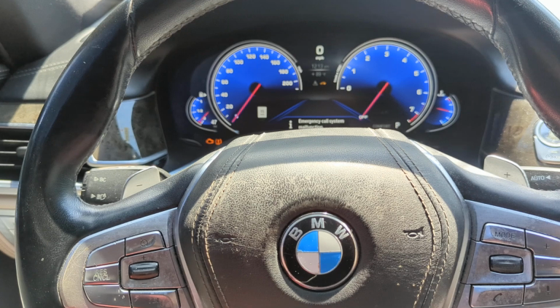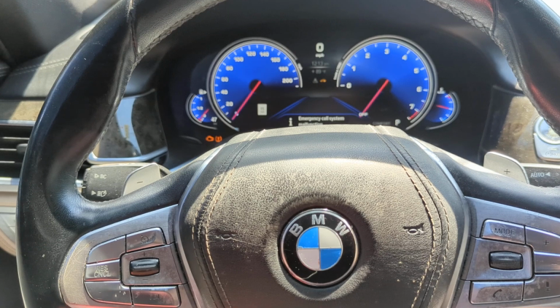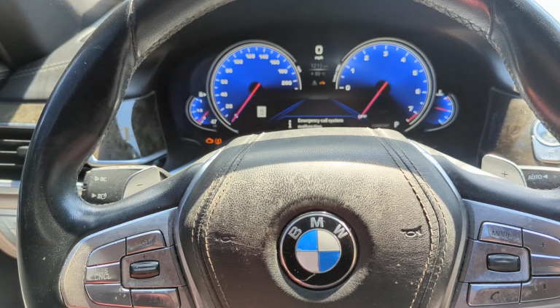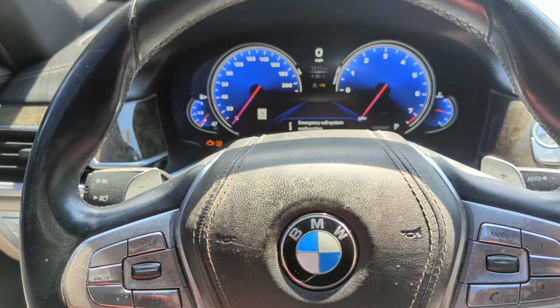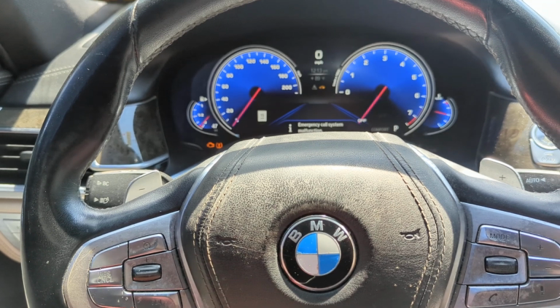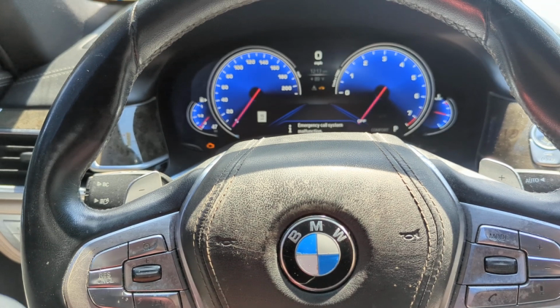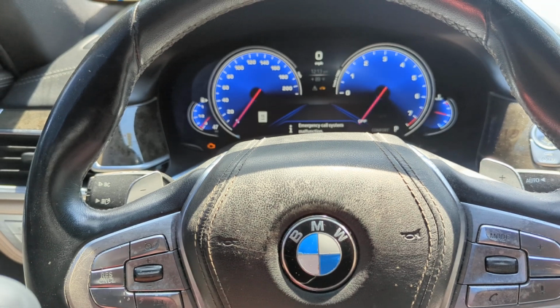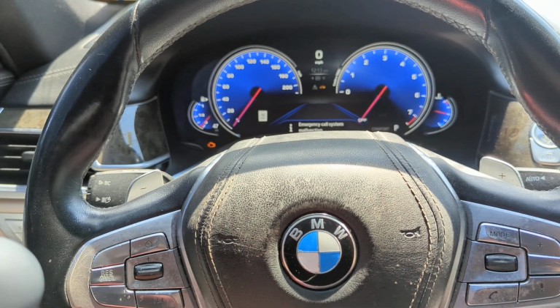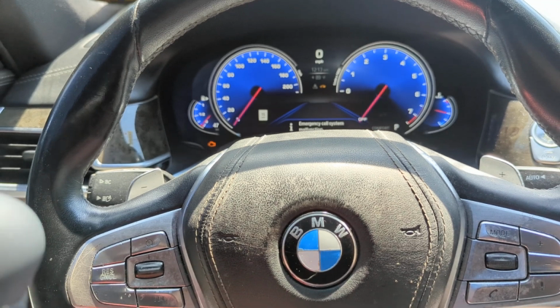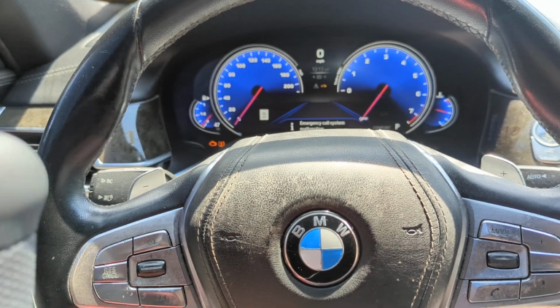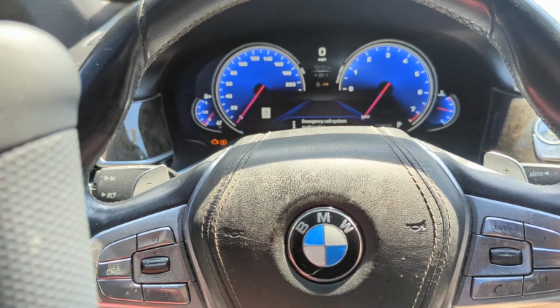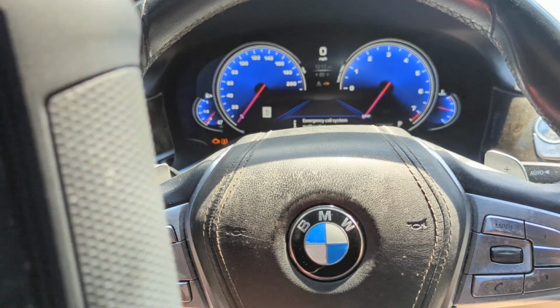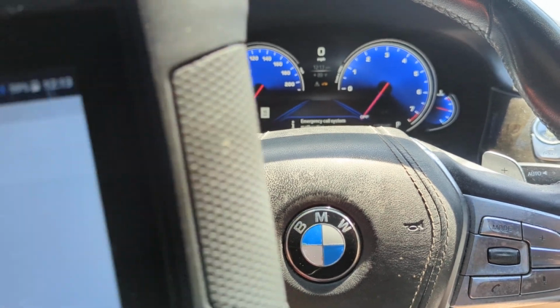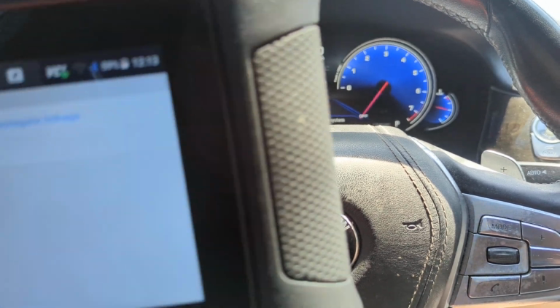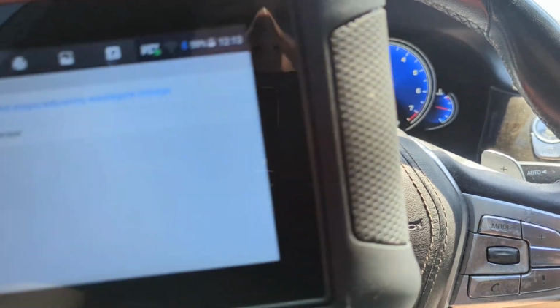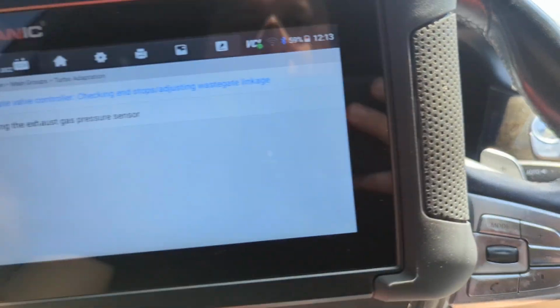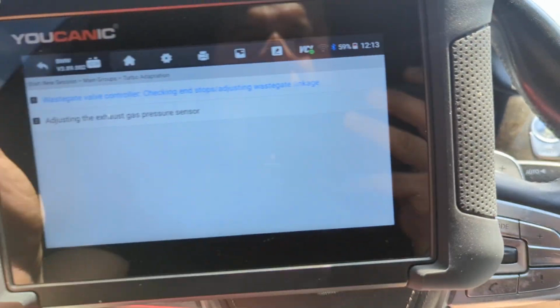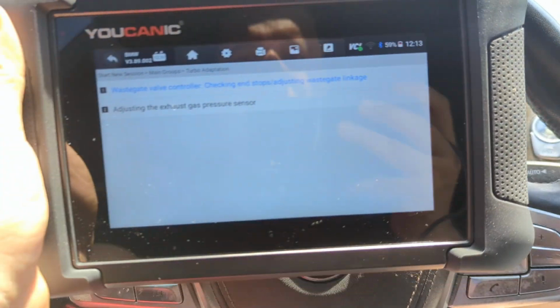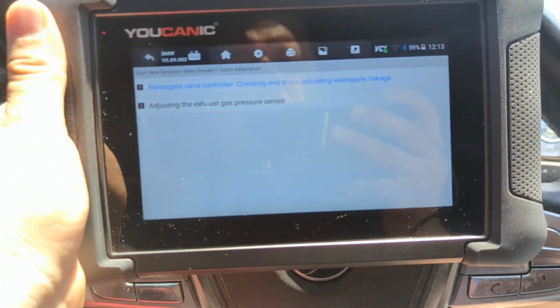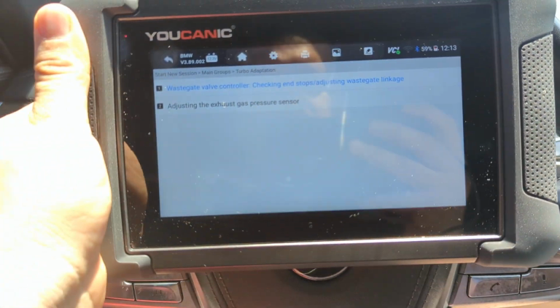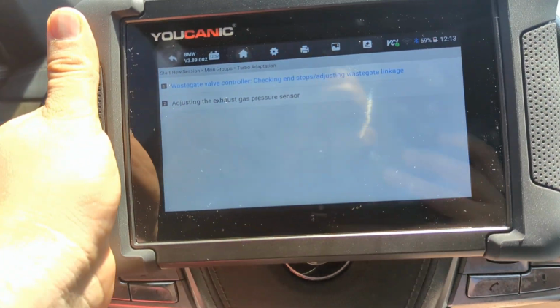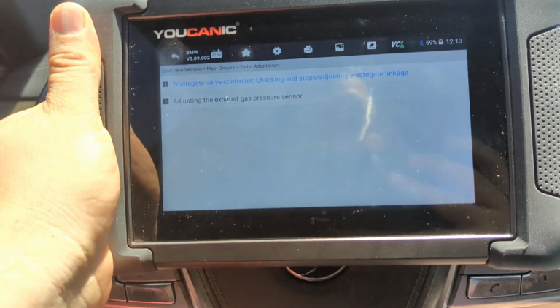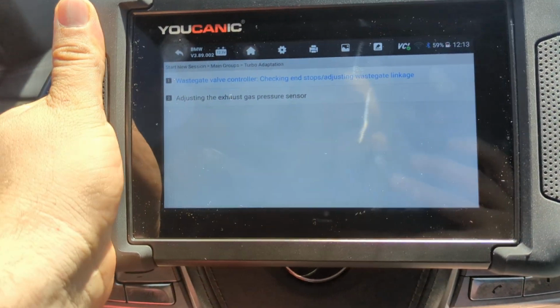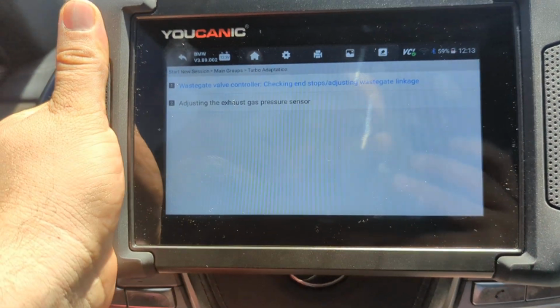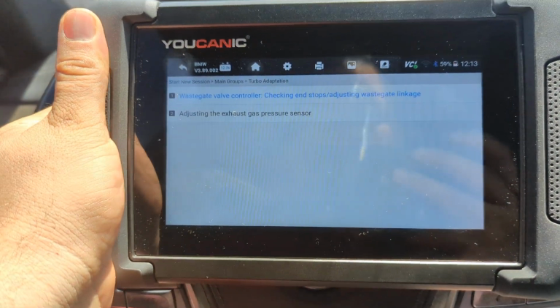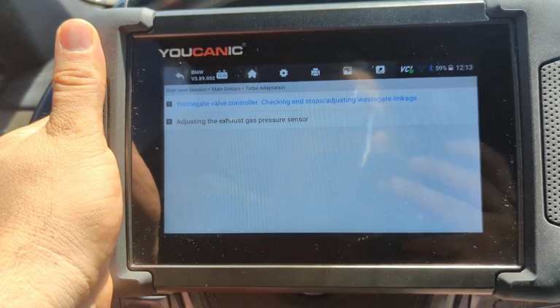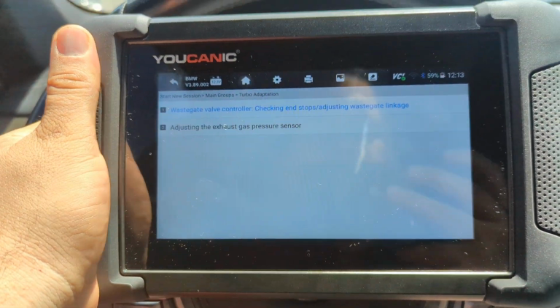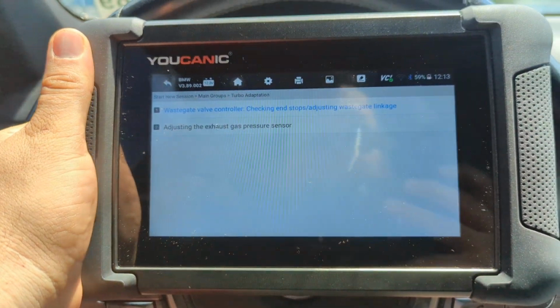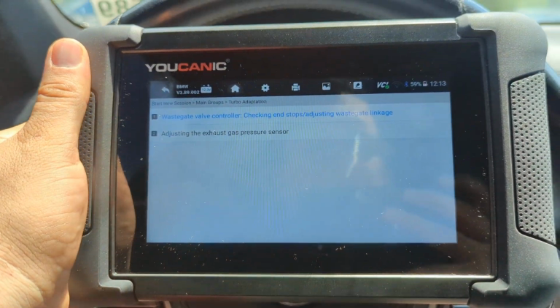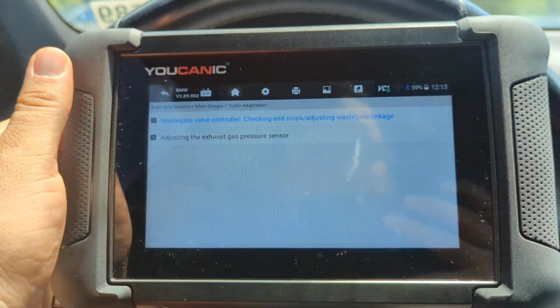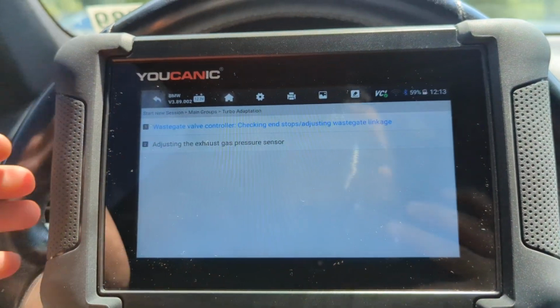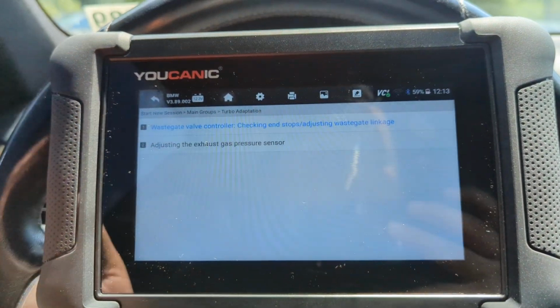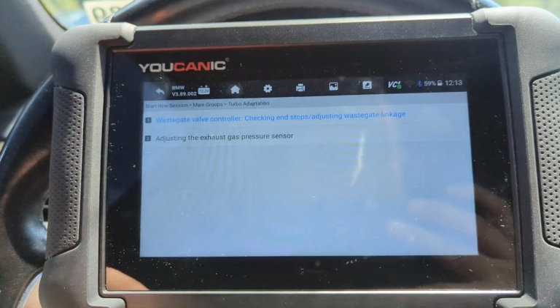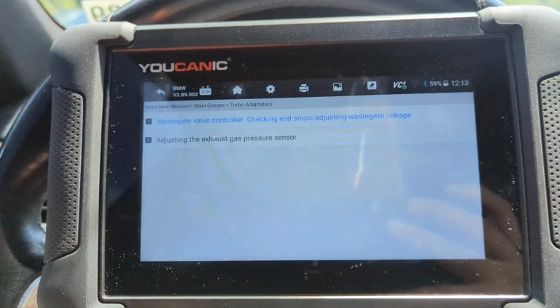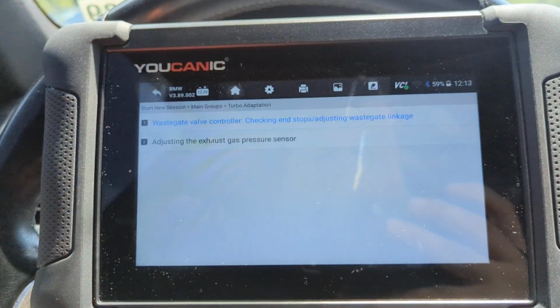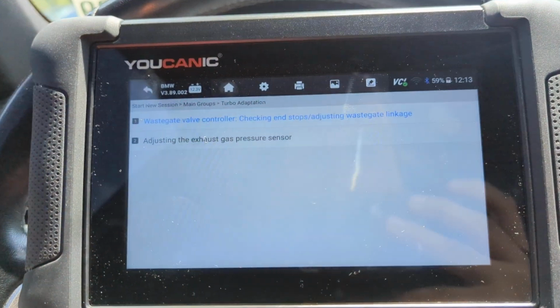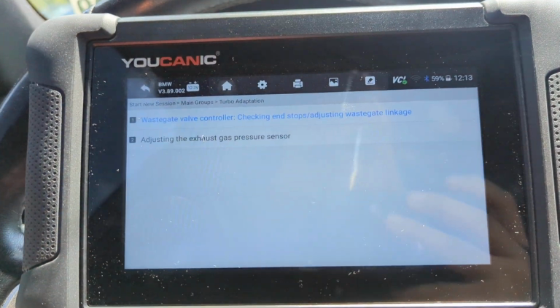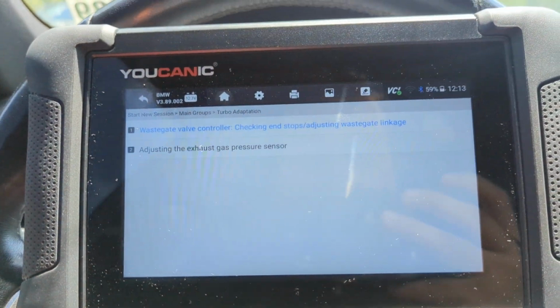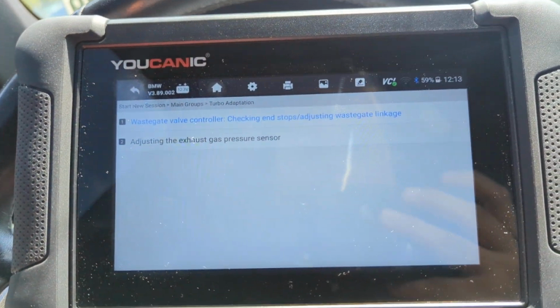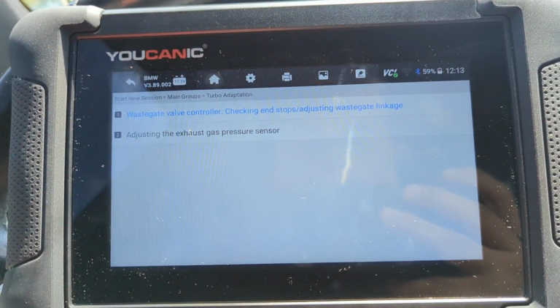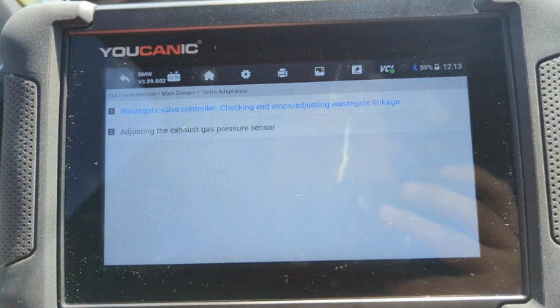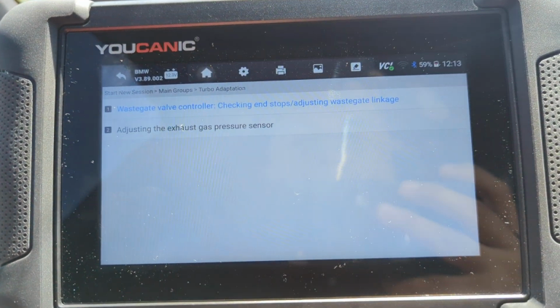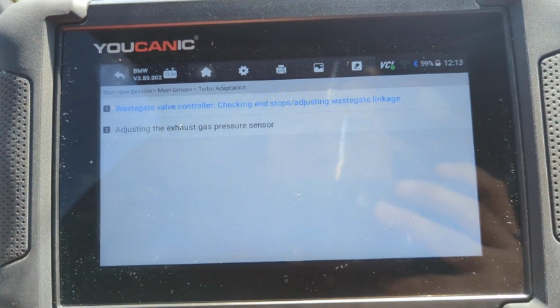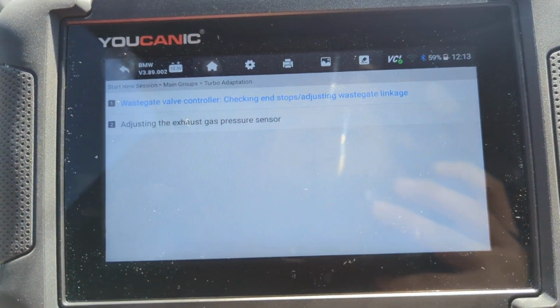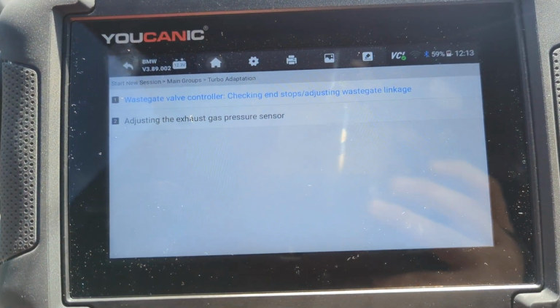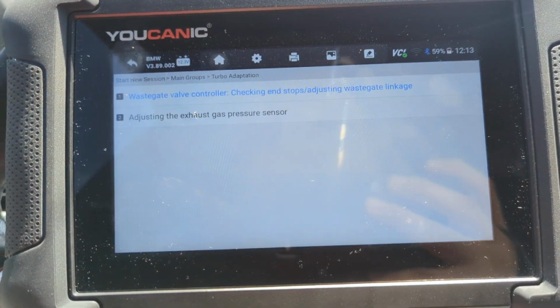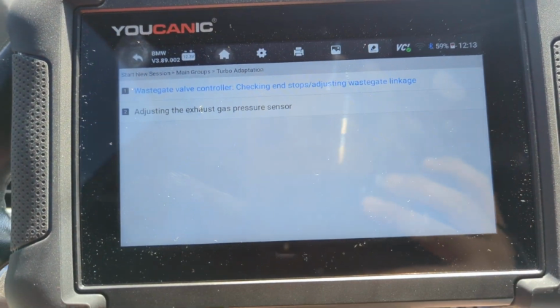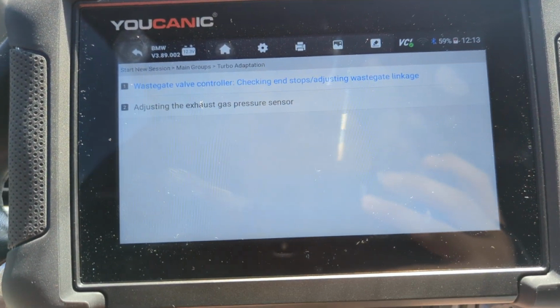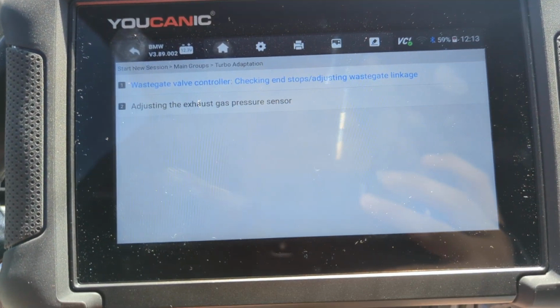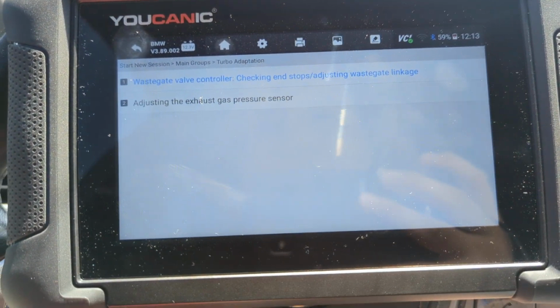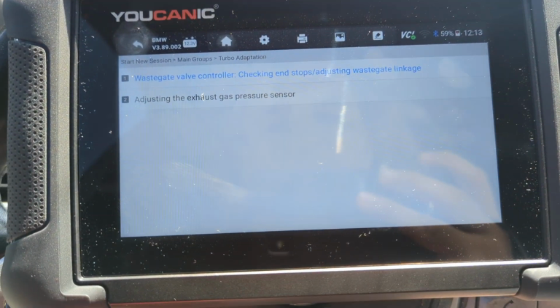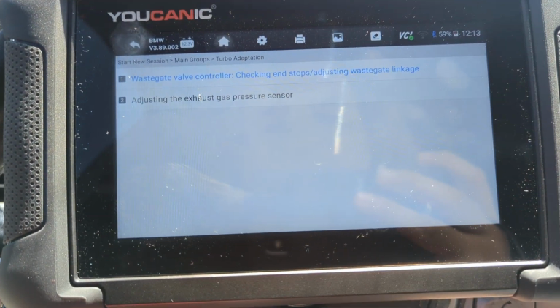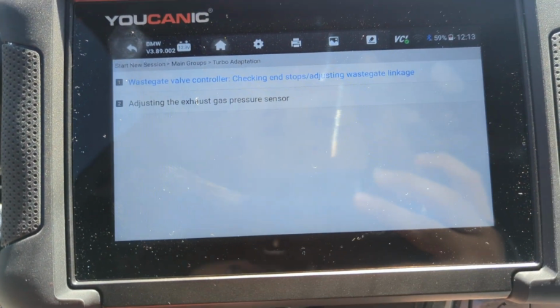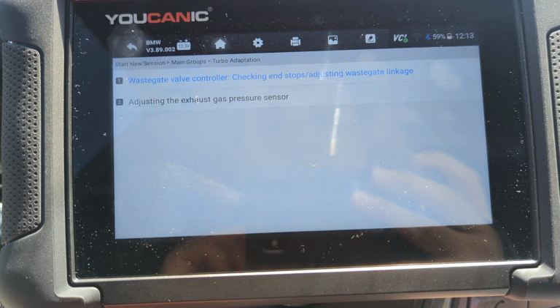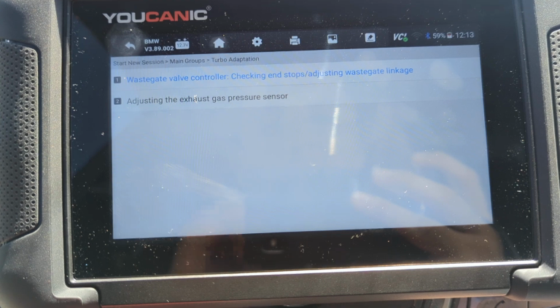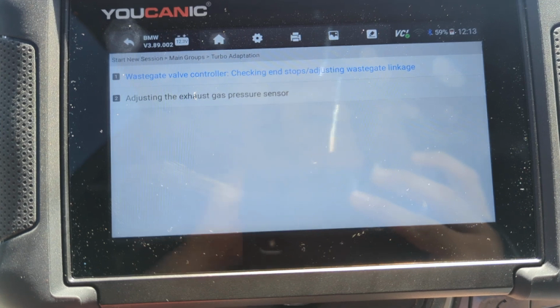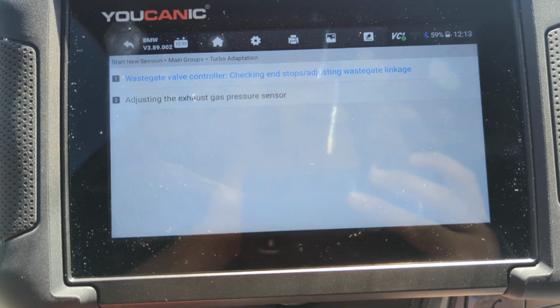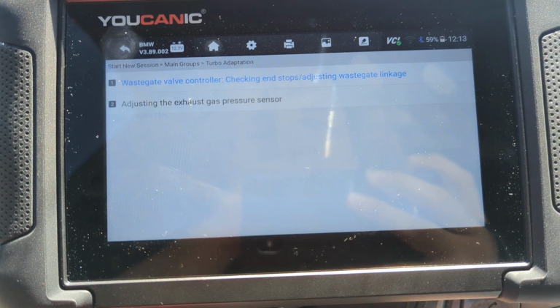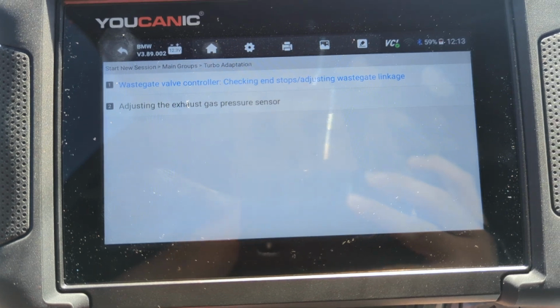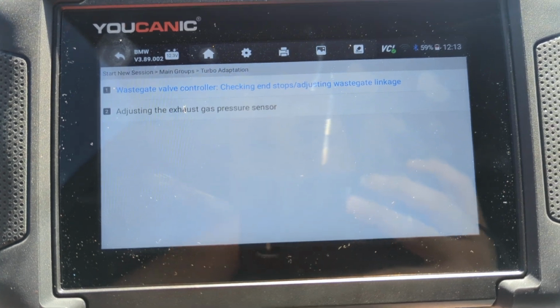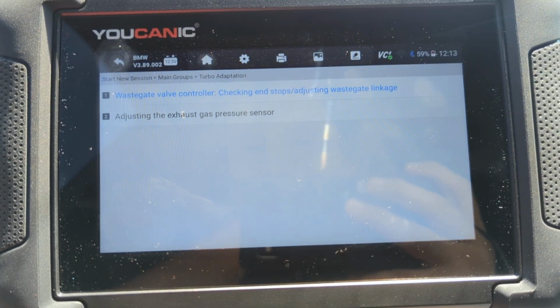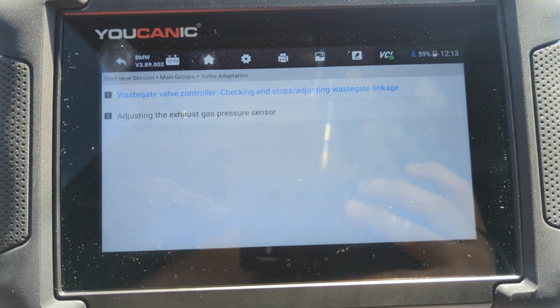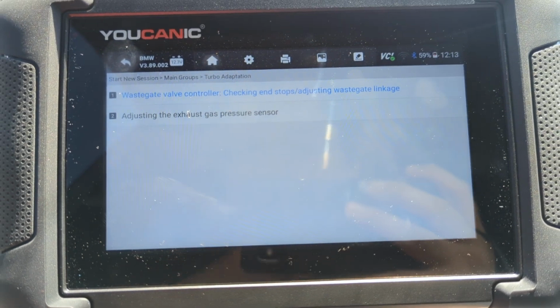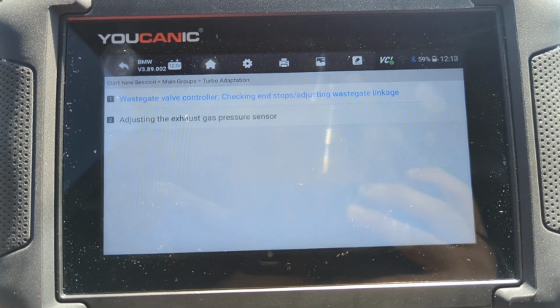Welcome to Mechanic. In this video I want to show you how to perform turbo adaptation on BMW.